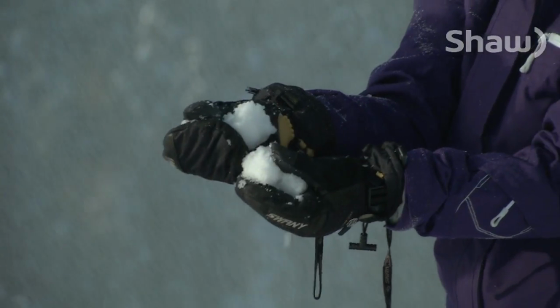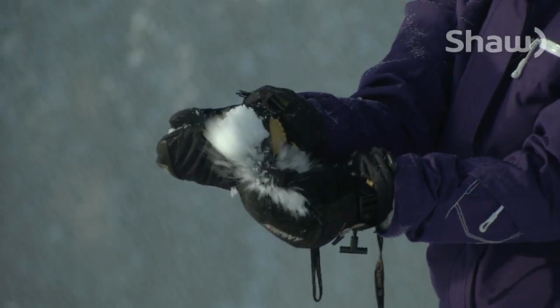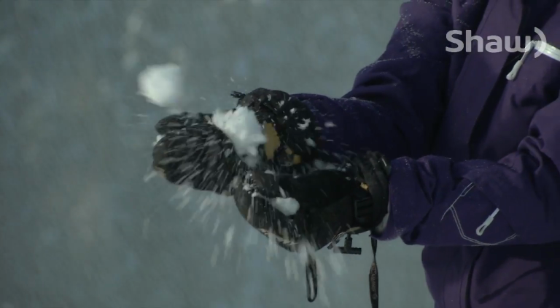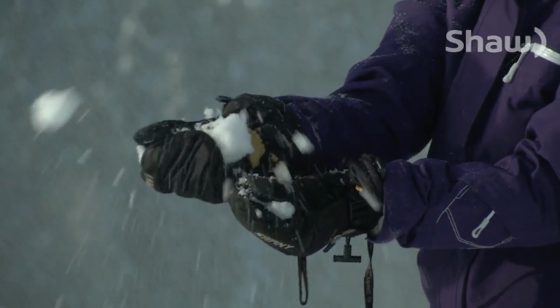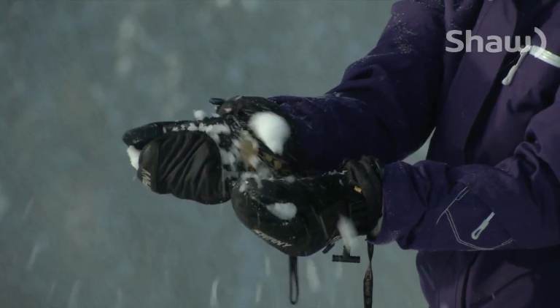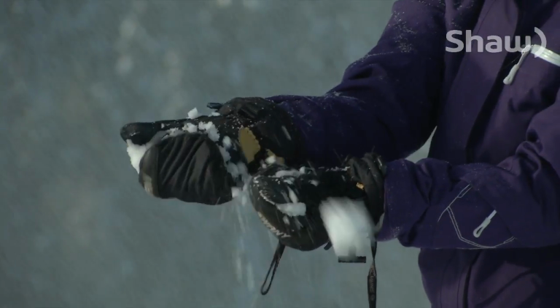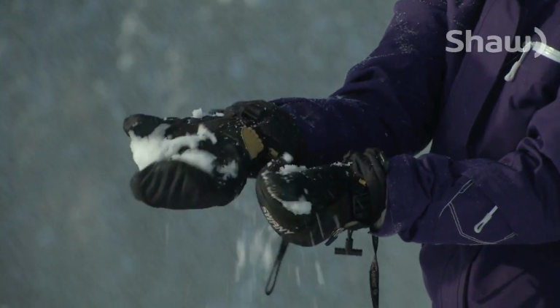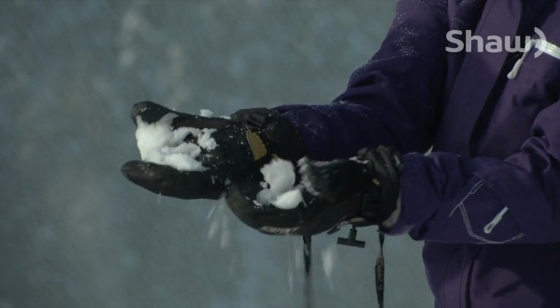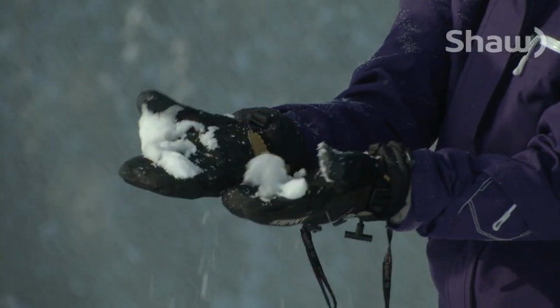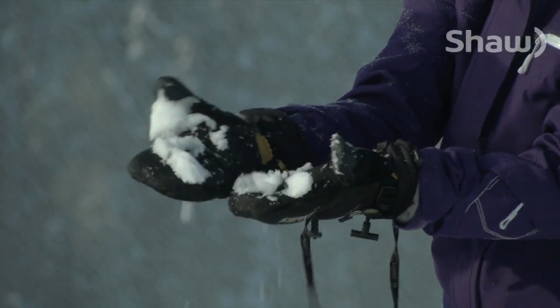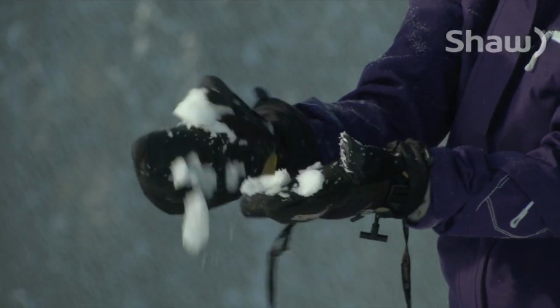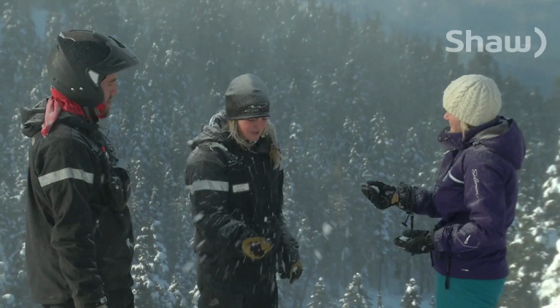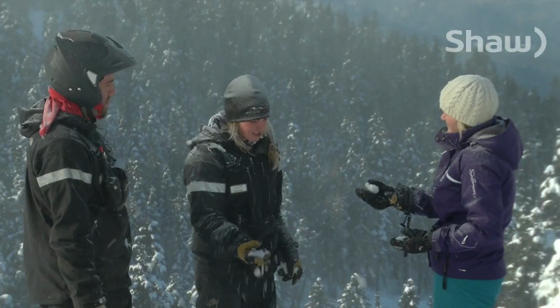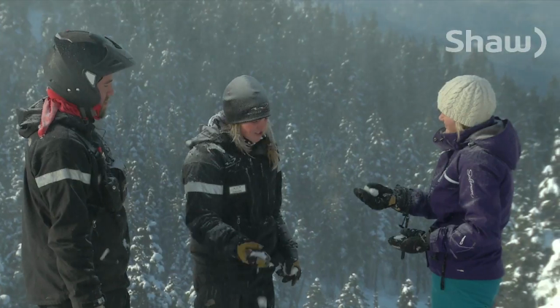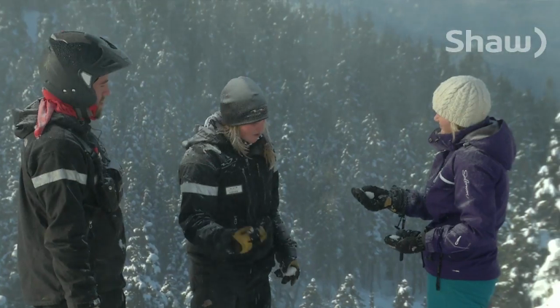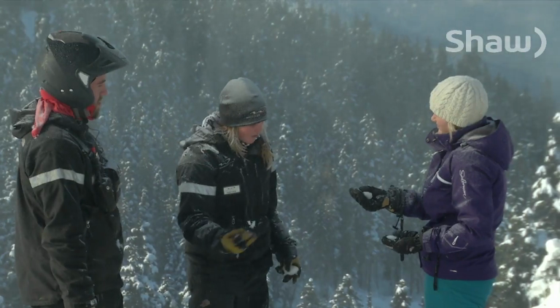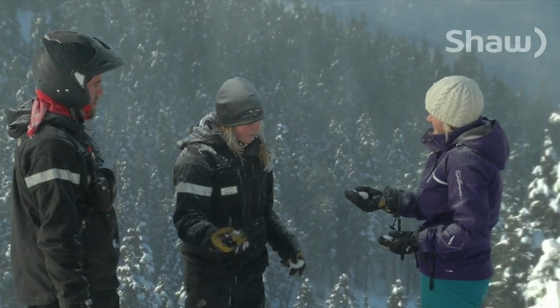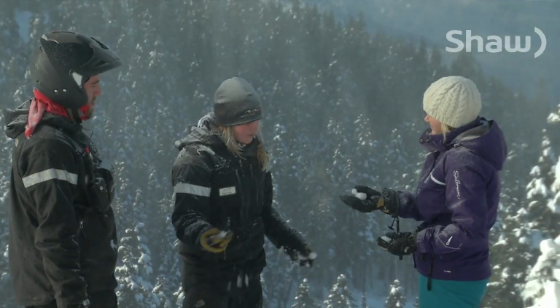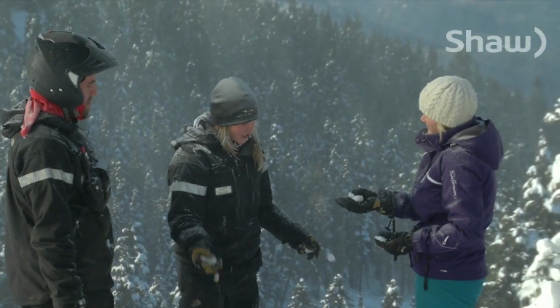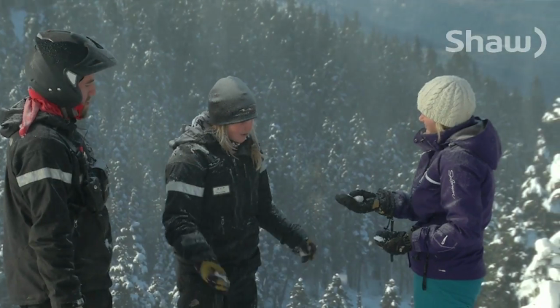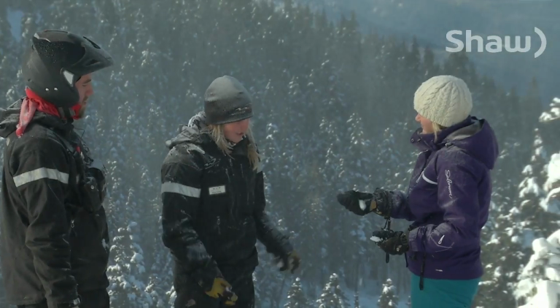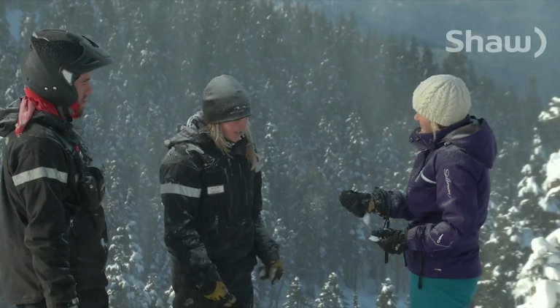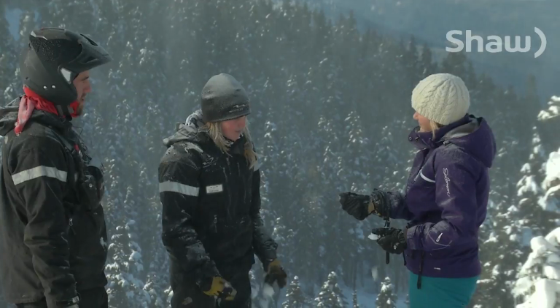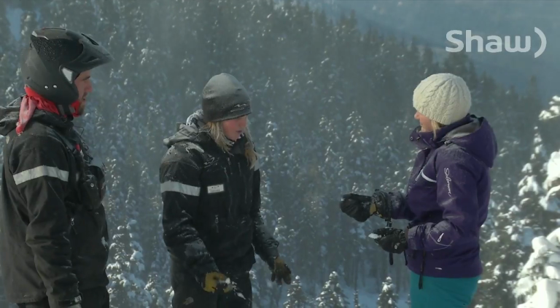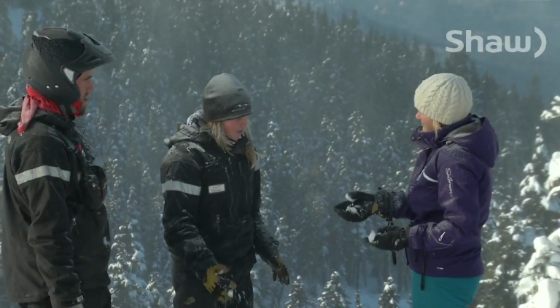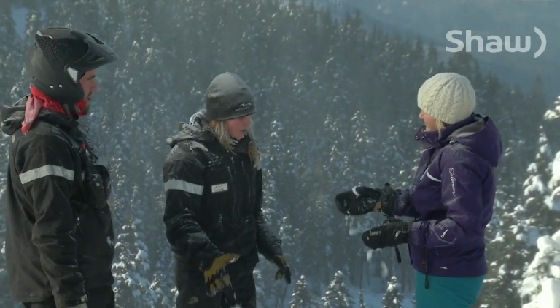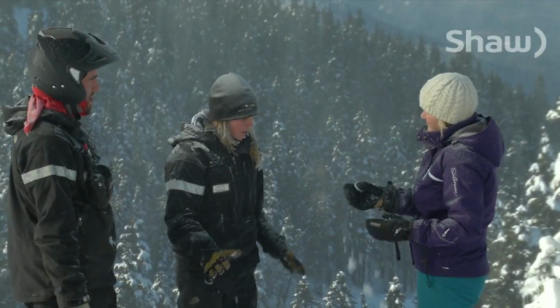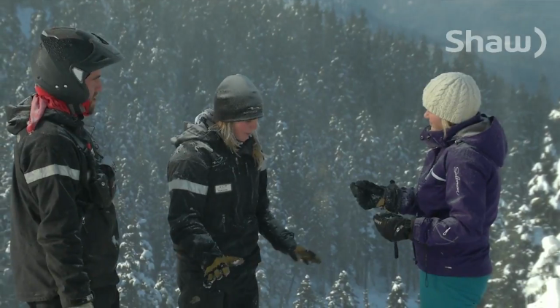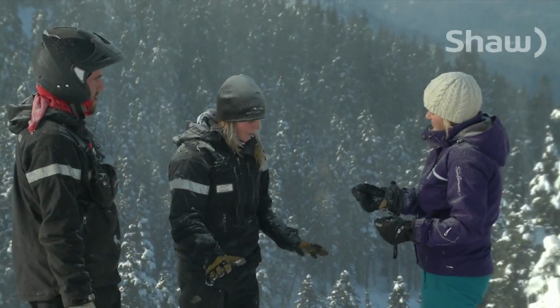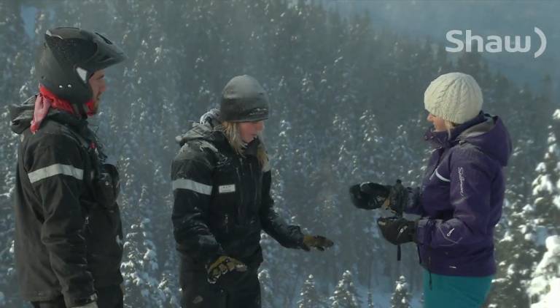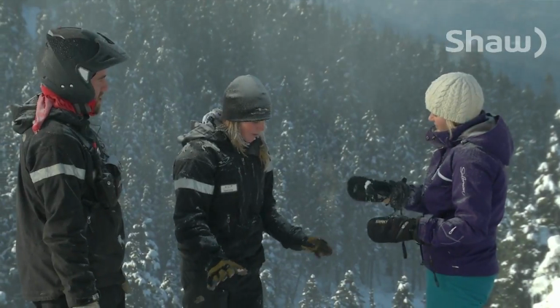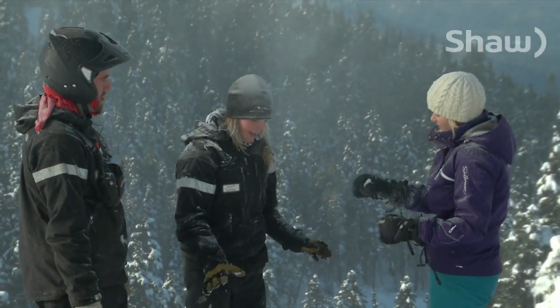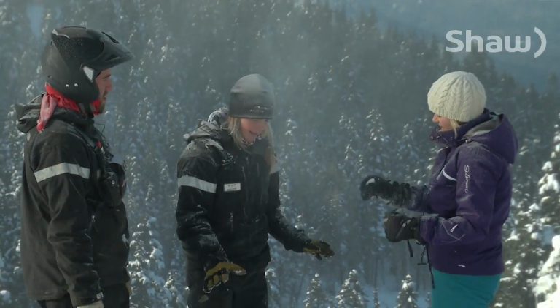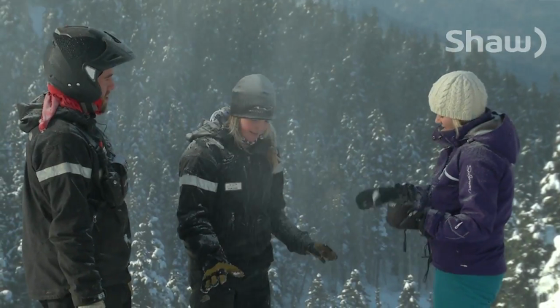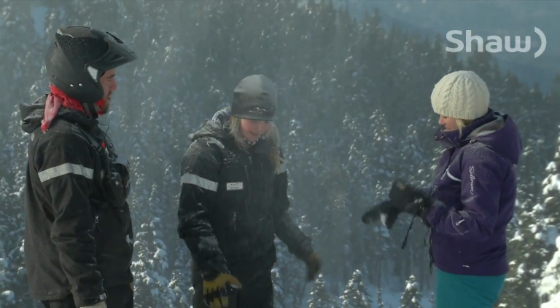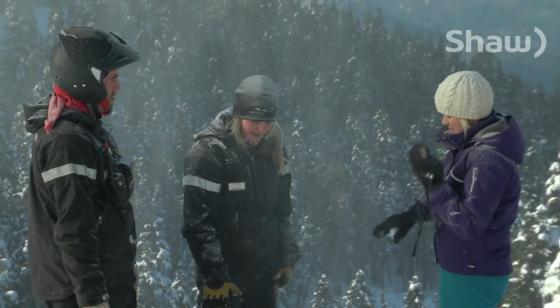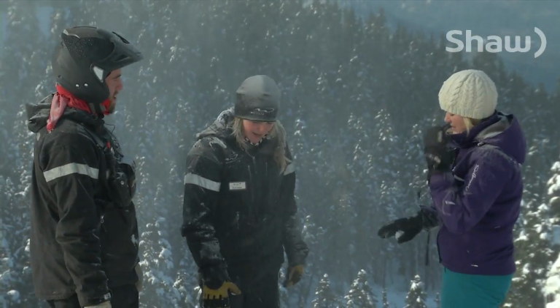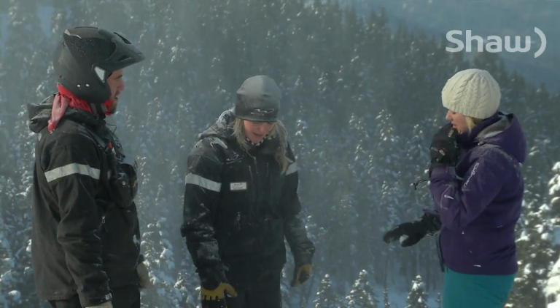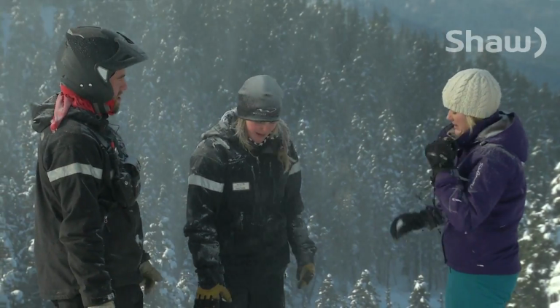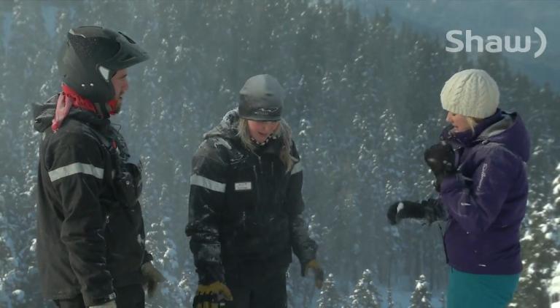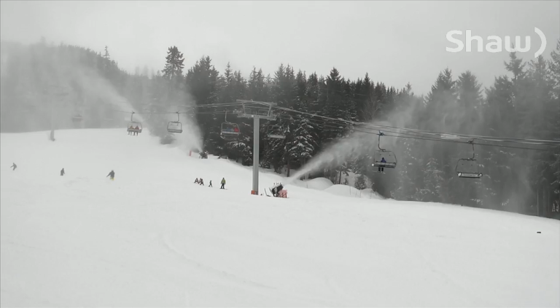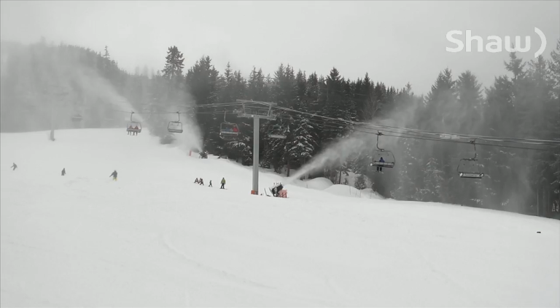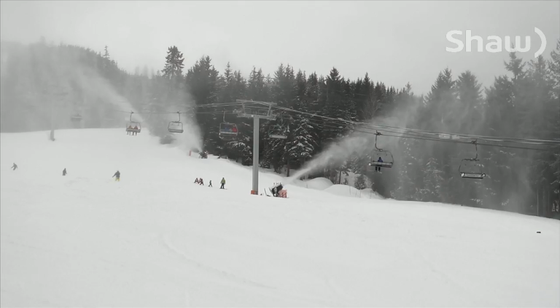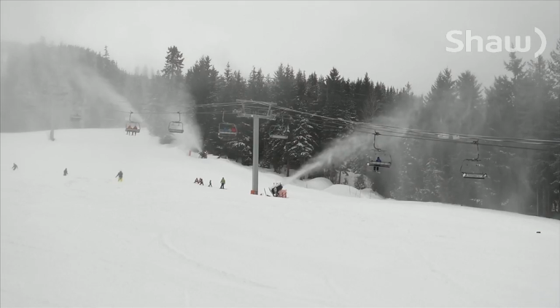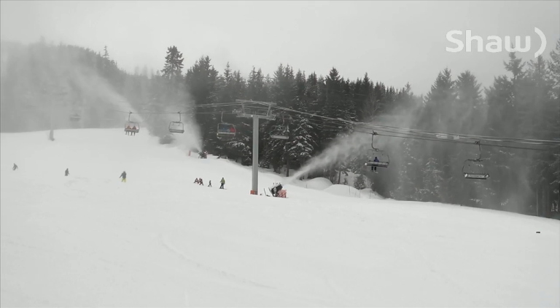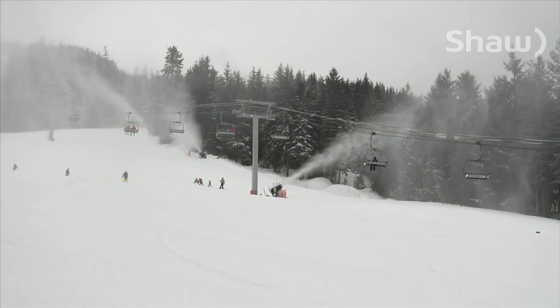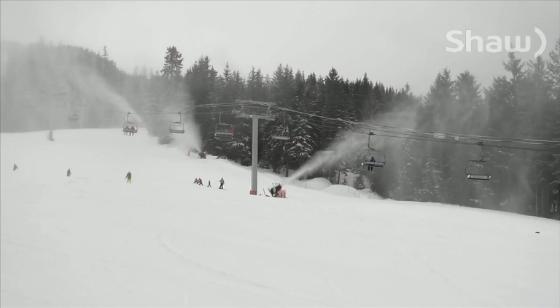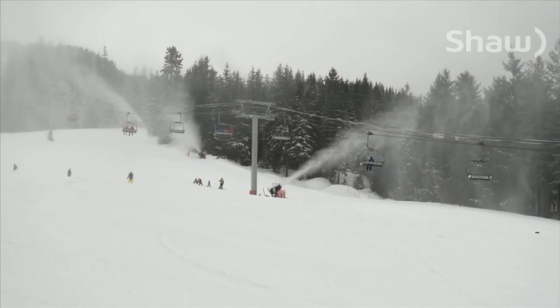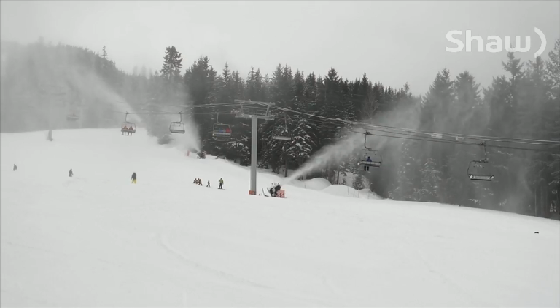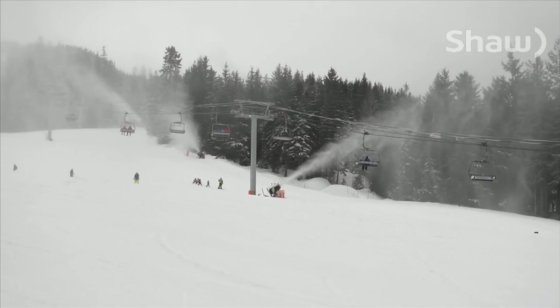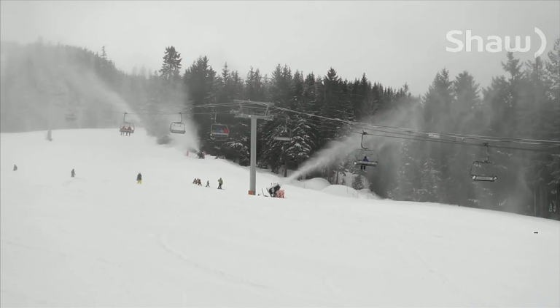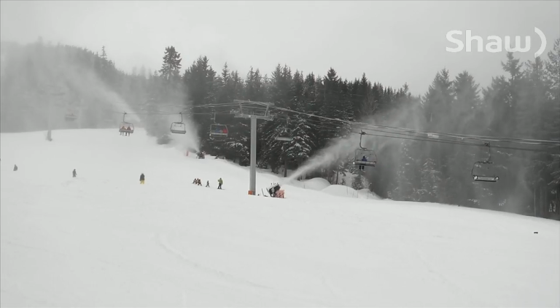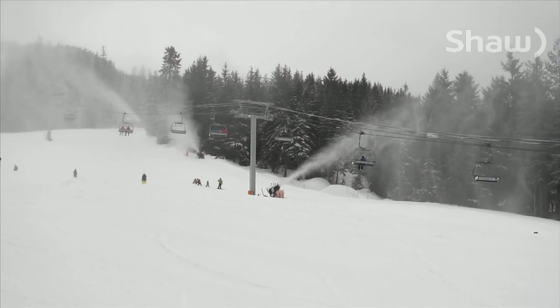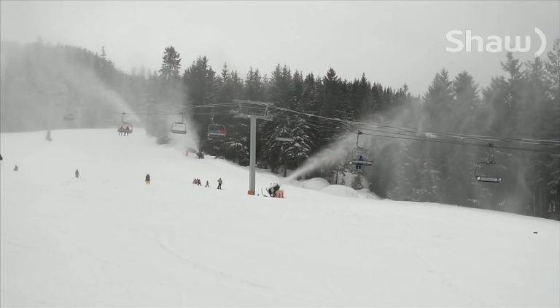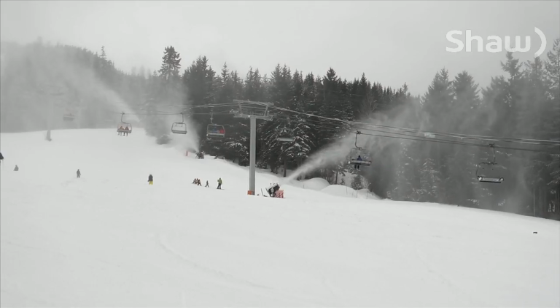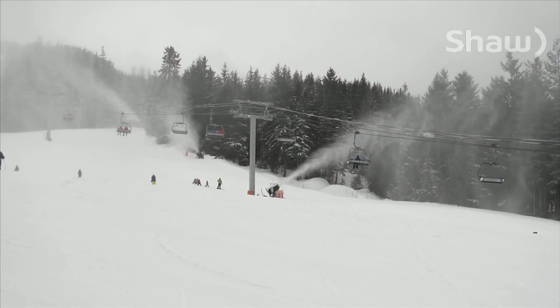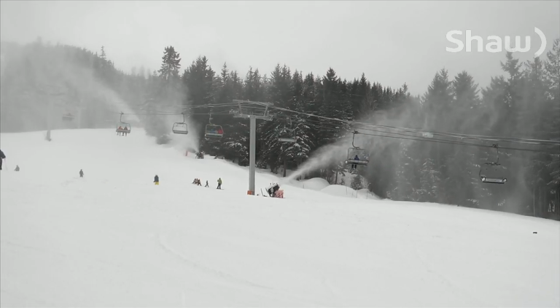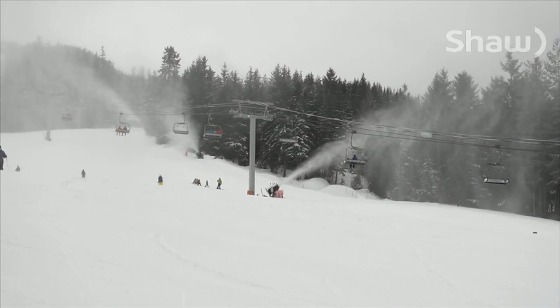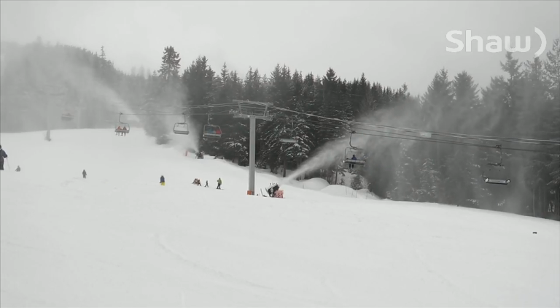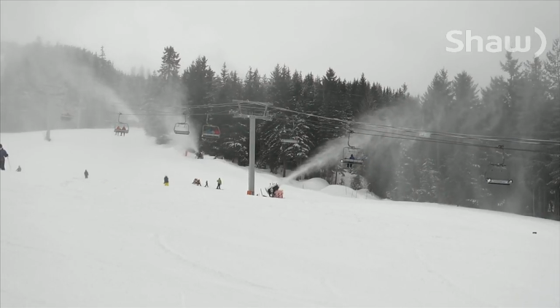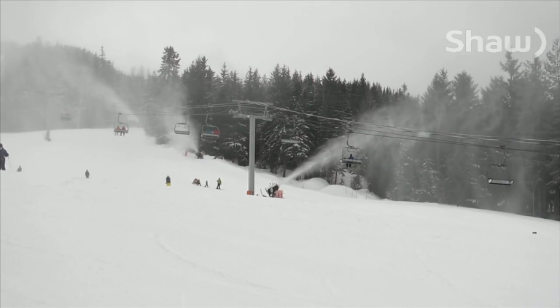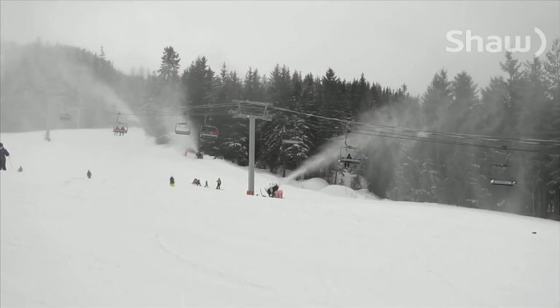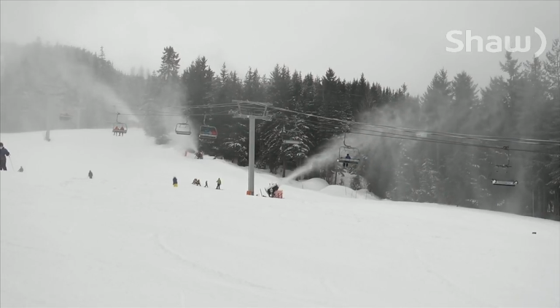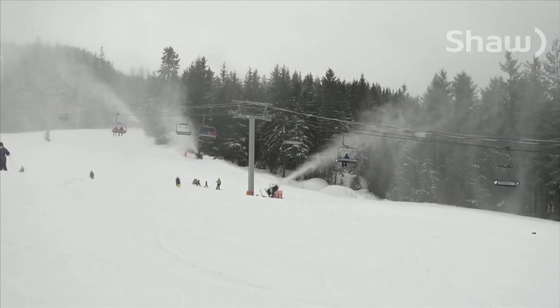Just what Whistler-Blackcomb guests will be looking for this winter. From Whistler, I'm Heather Butts for Shaw TV.